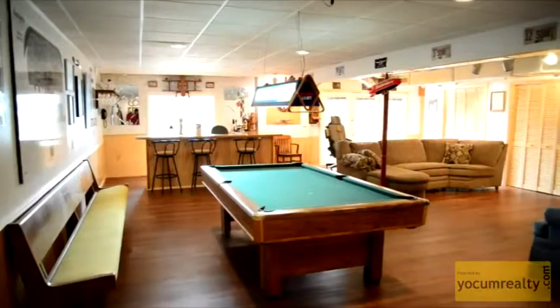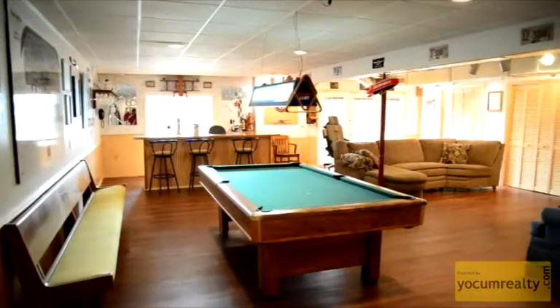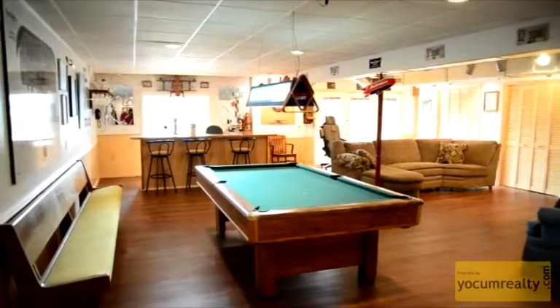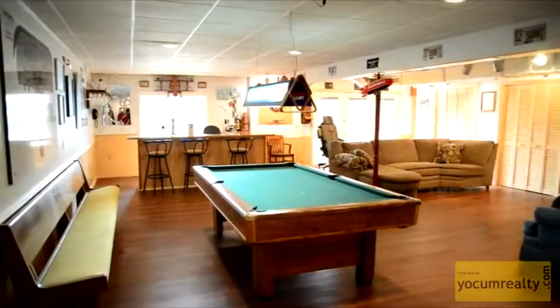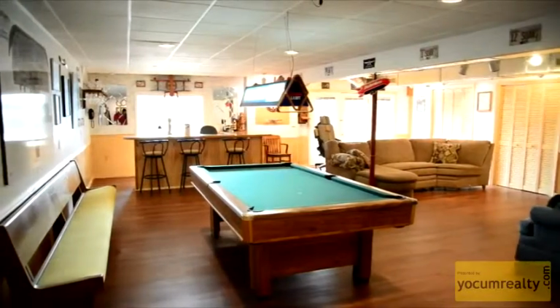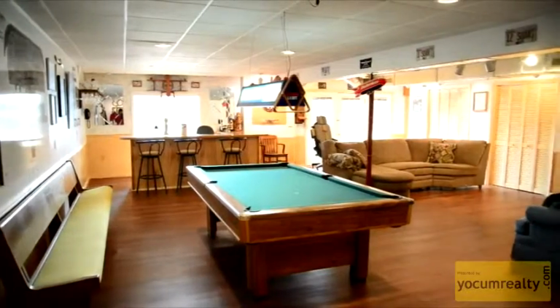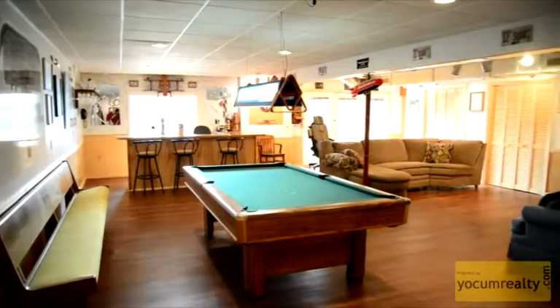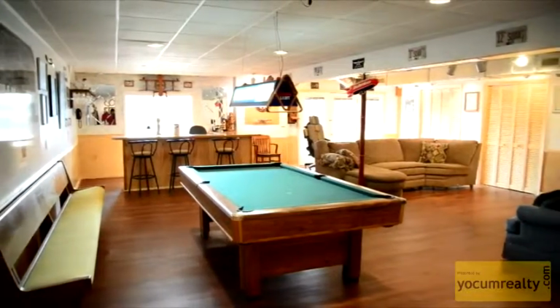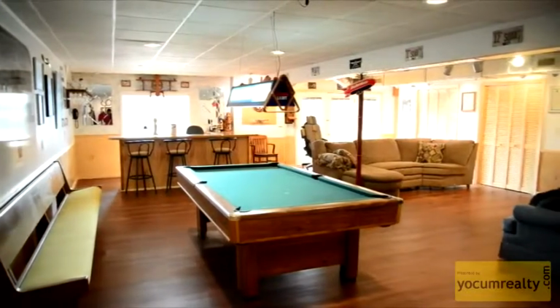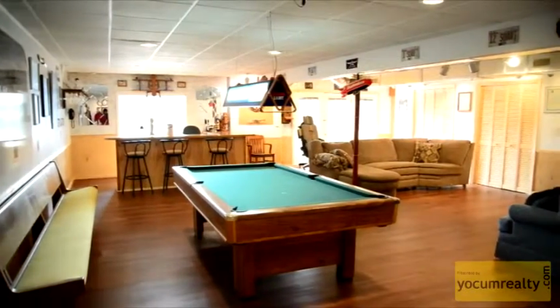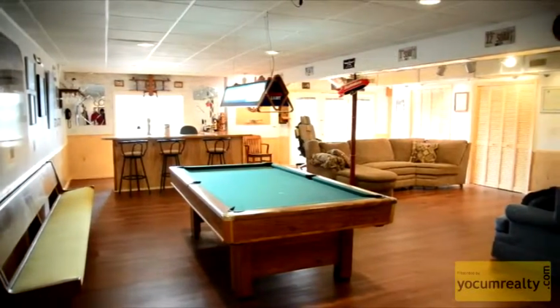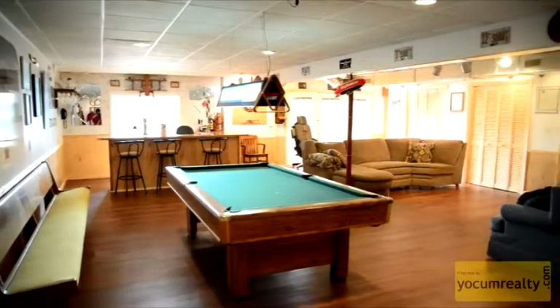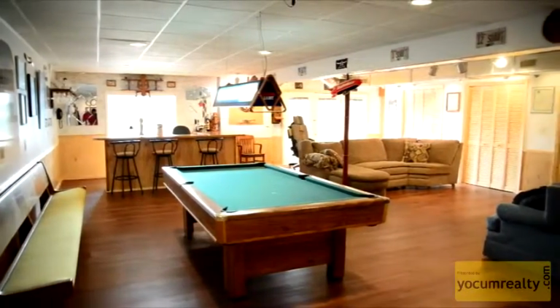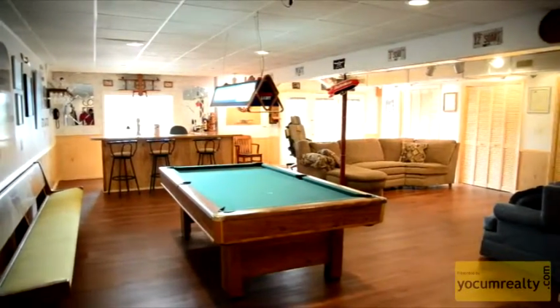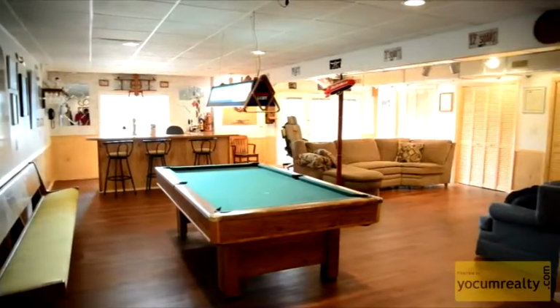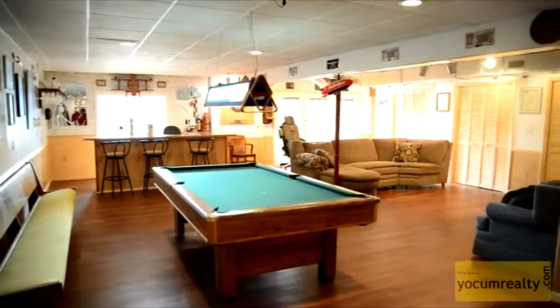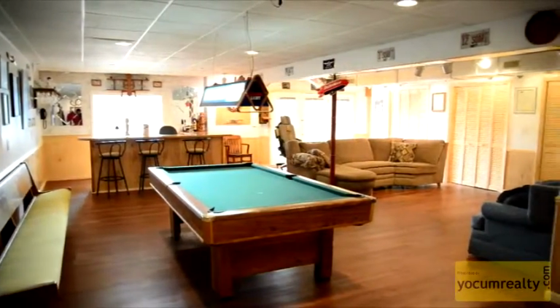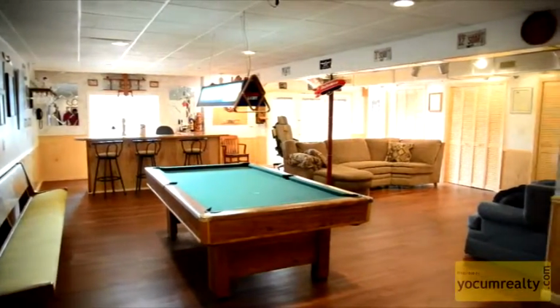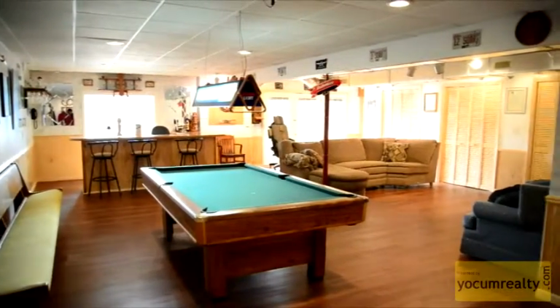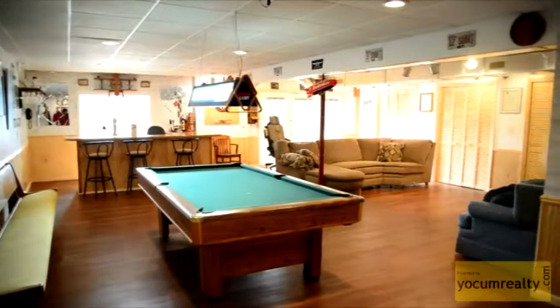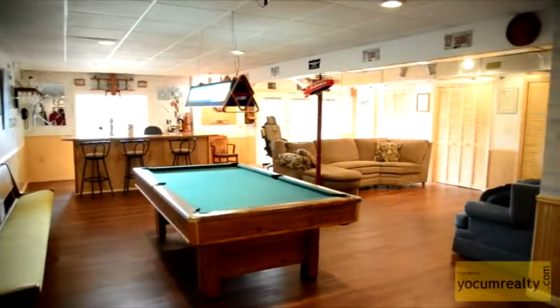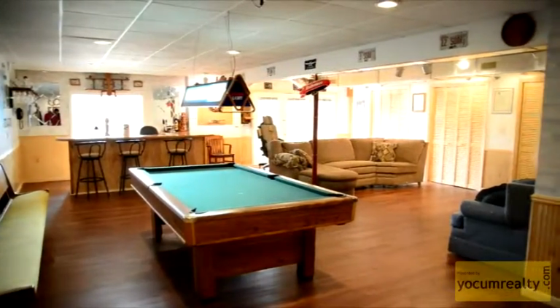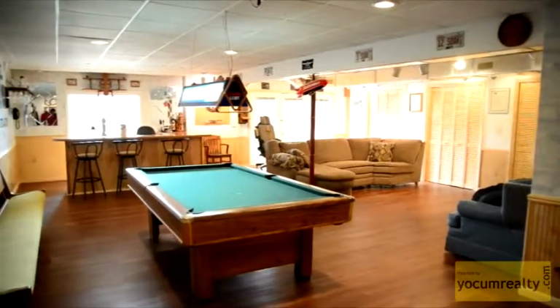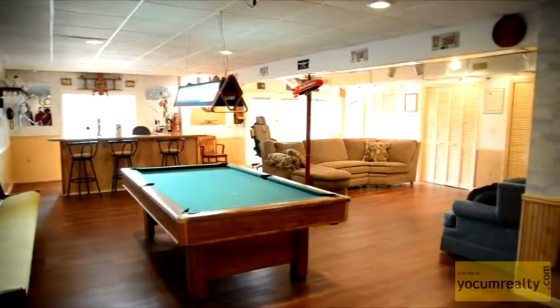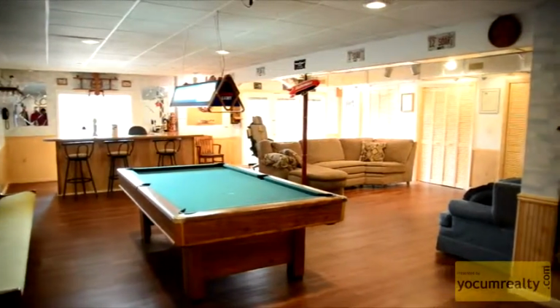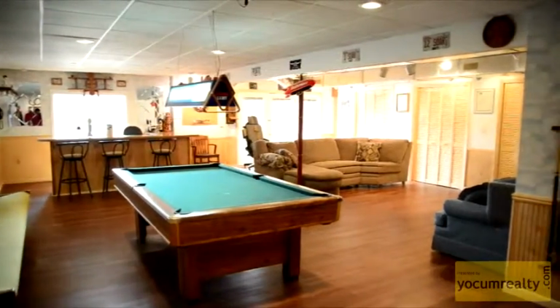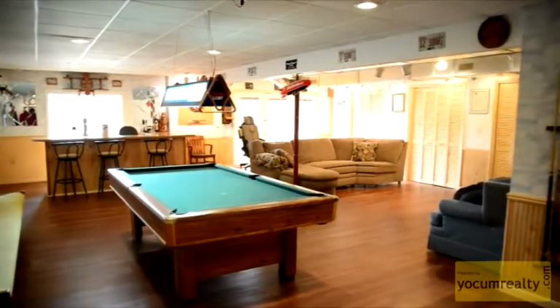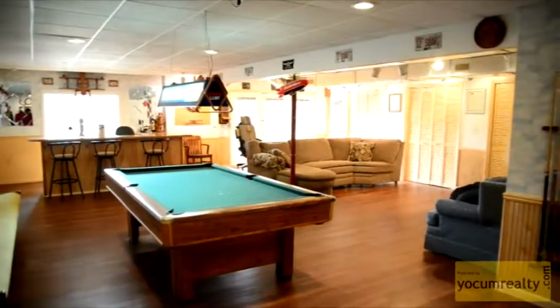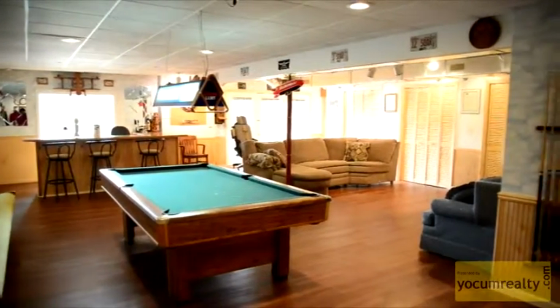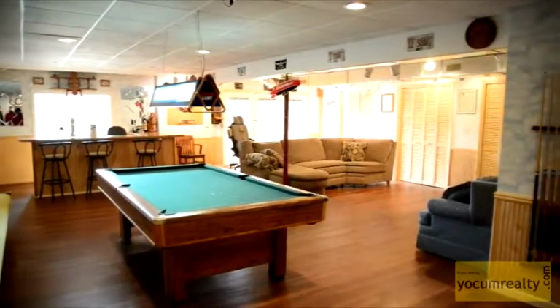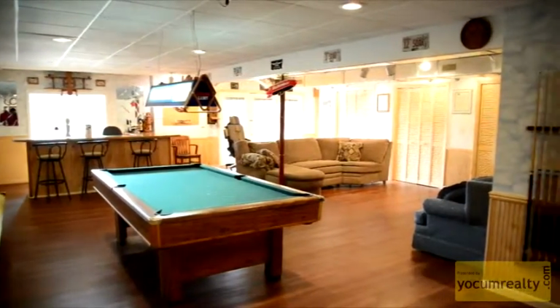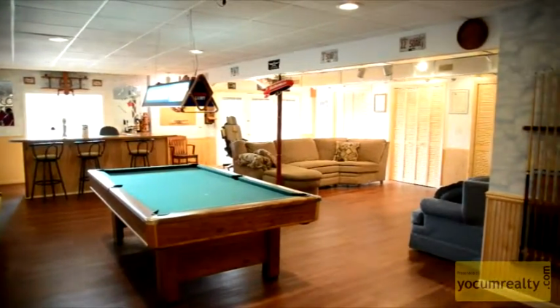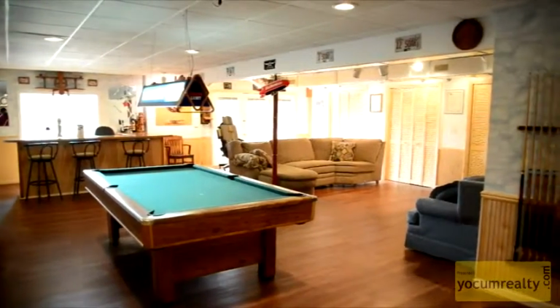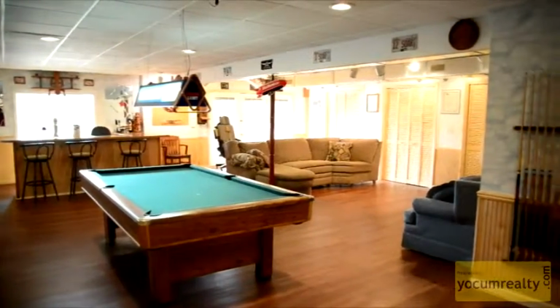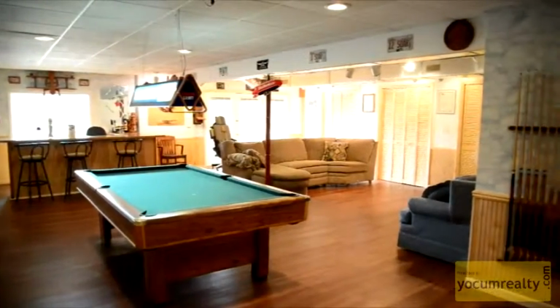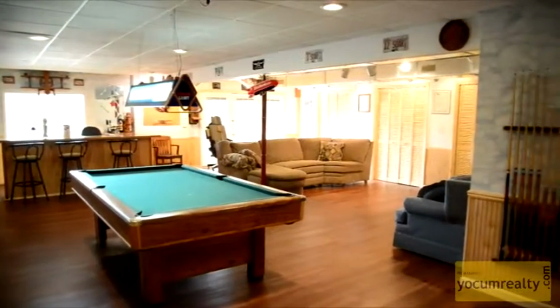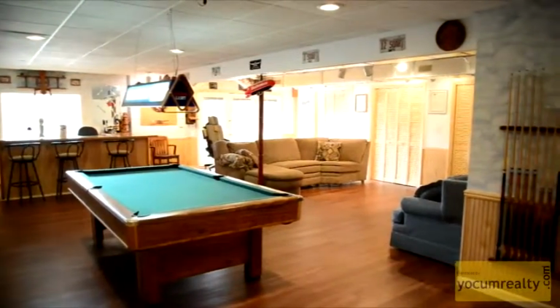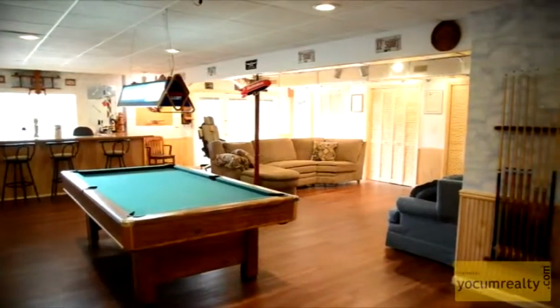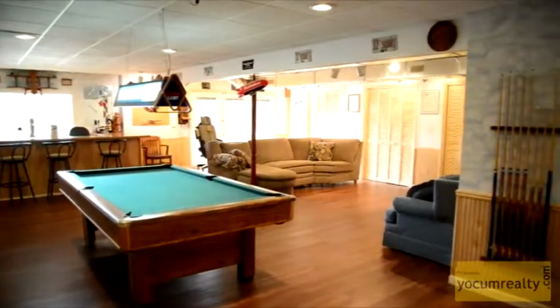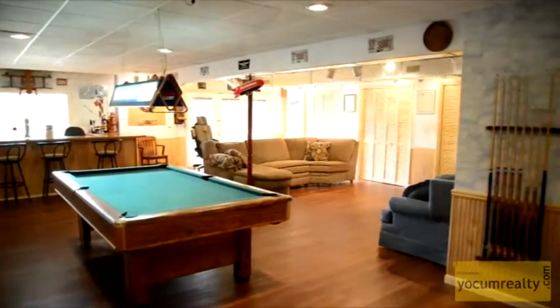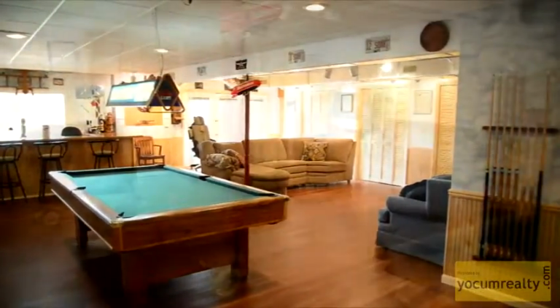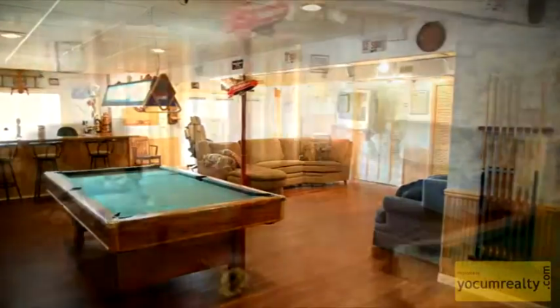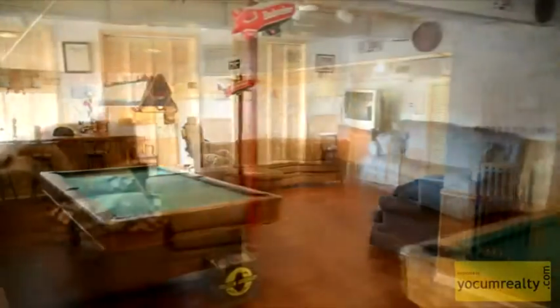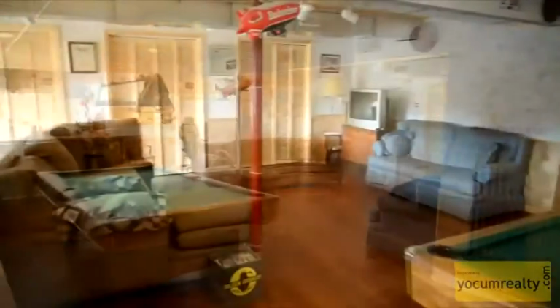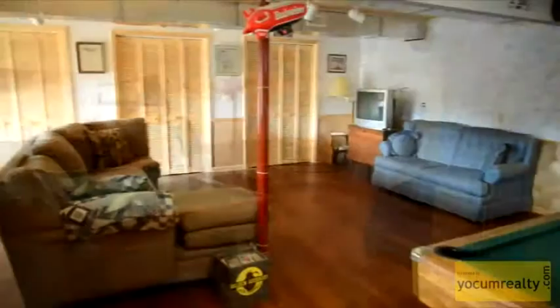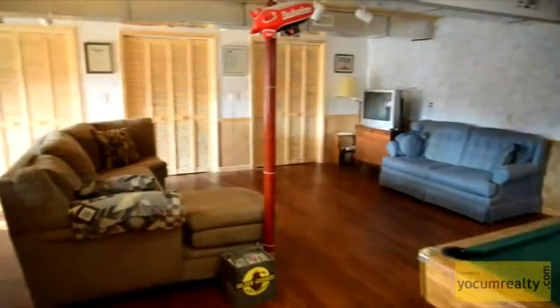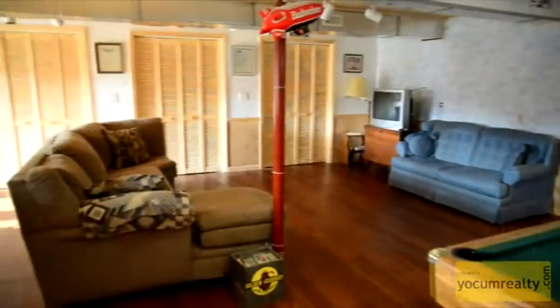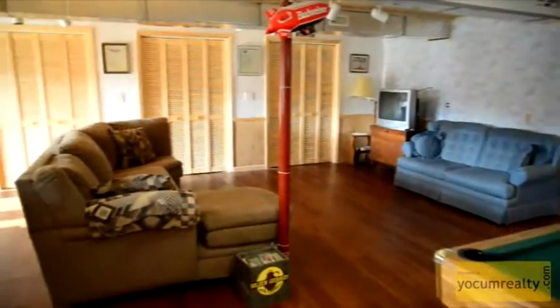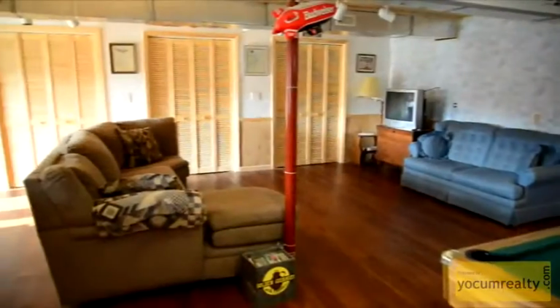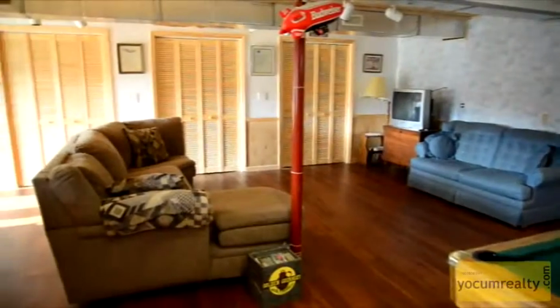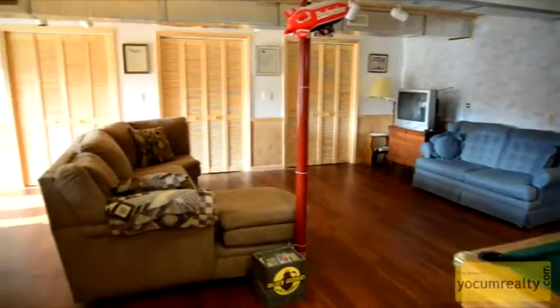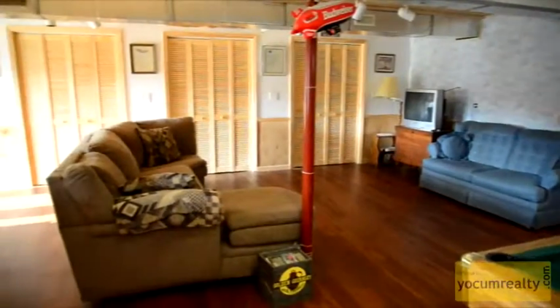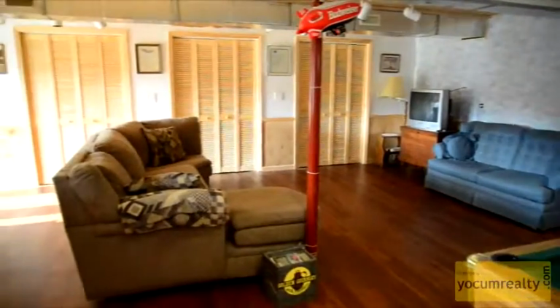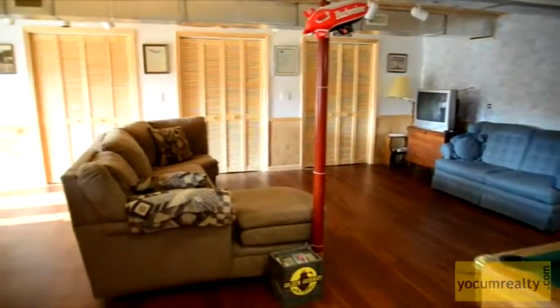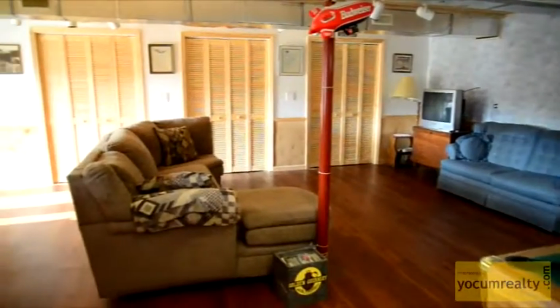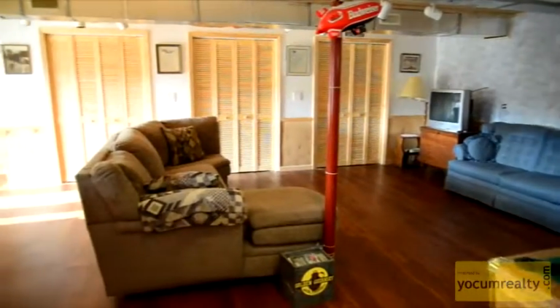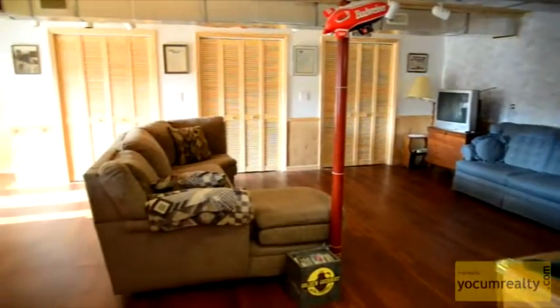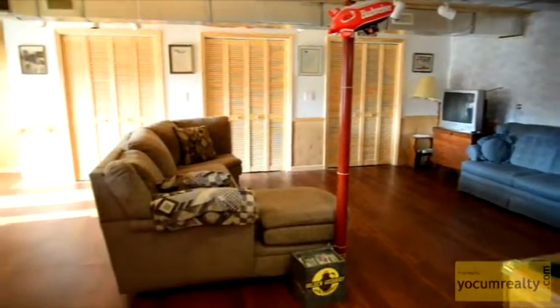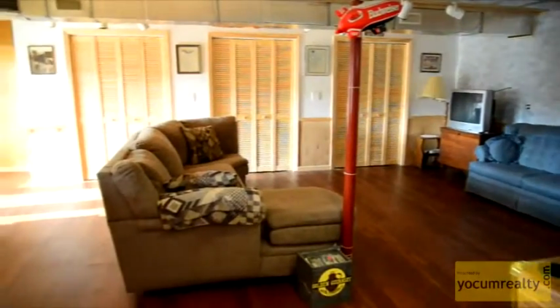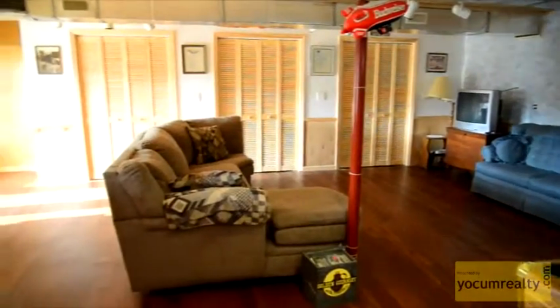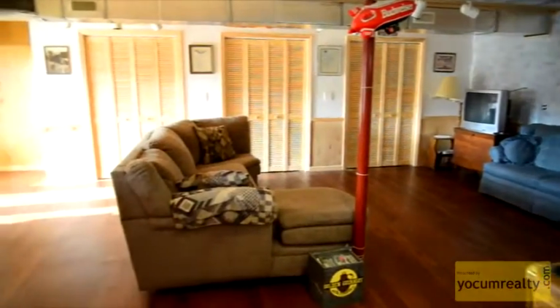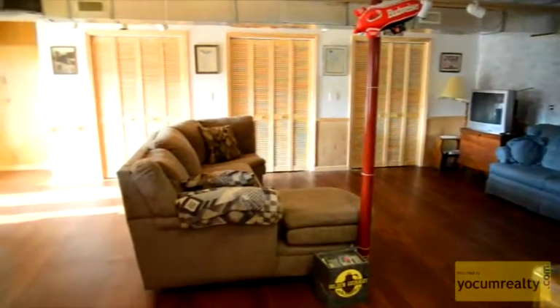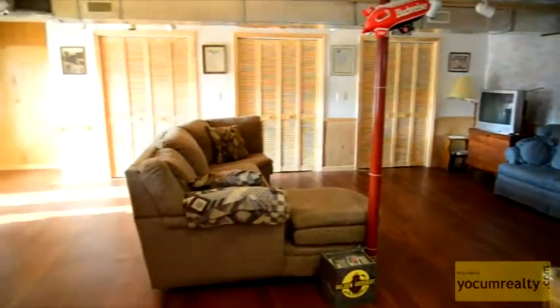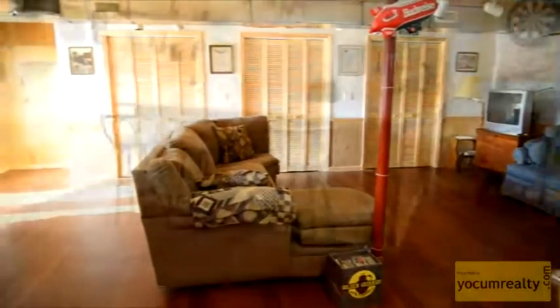The walkout basement is perfect for entertaining or relaxing. It includes a bathroom, a bar, and plenty of closet space.